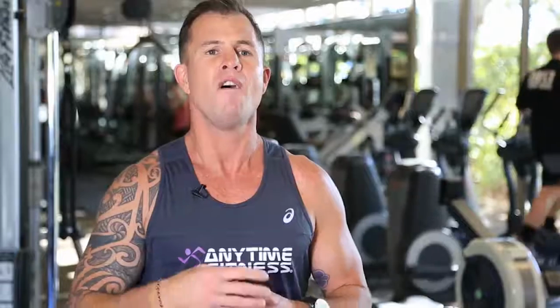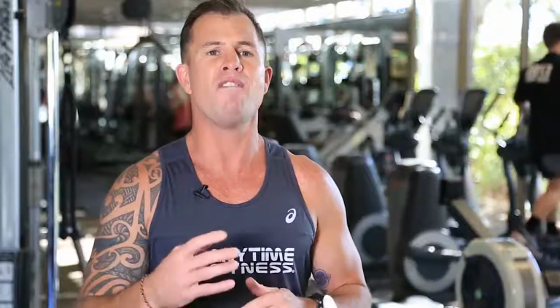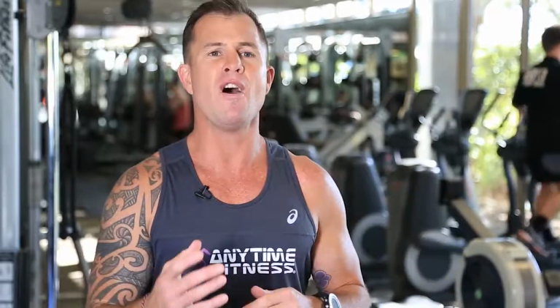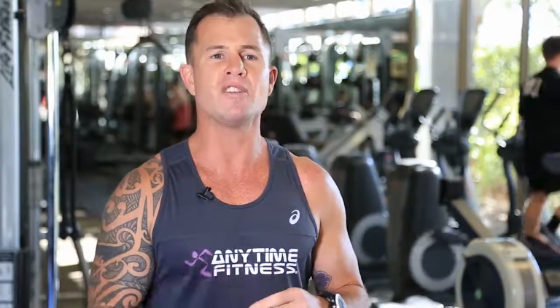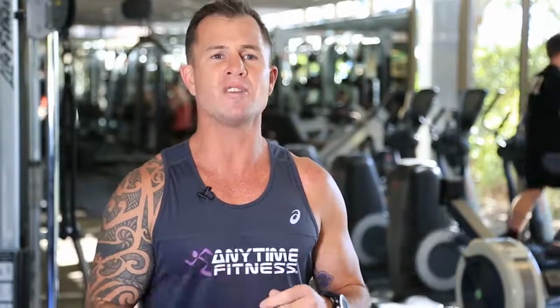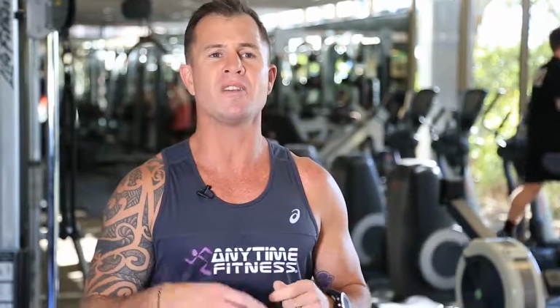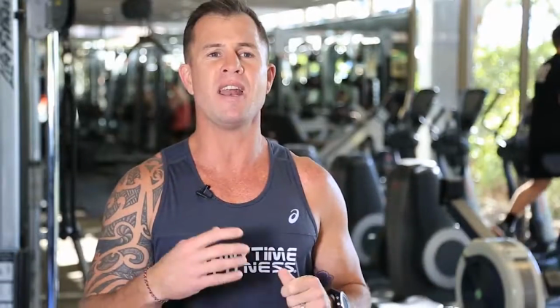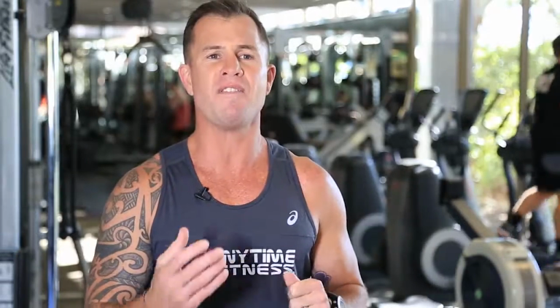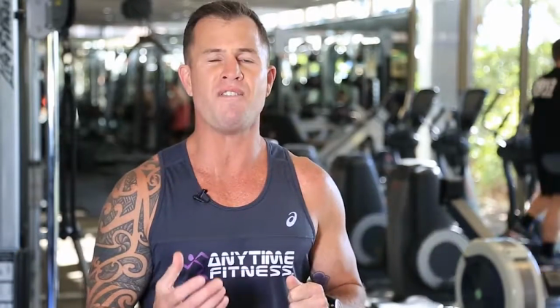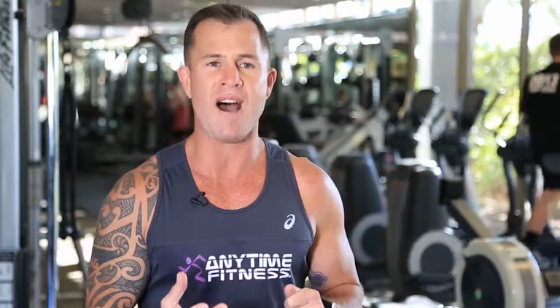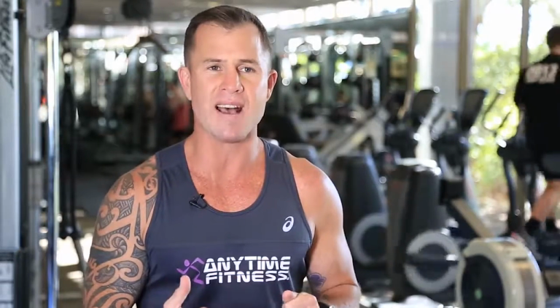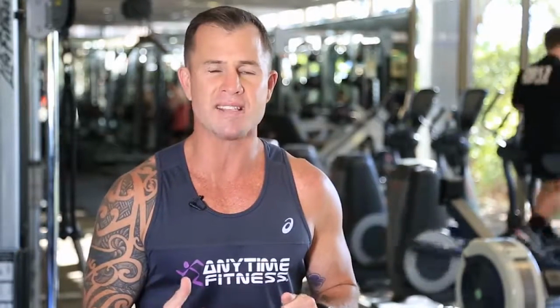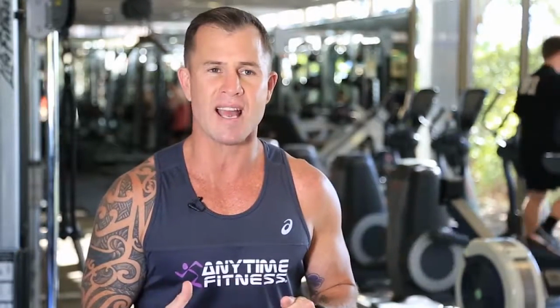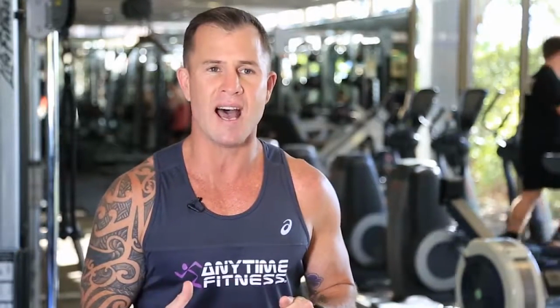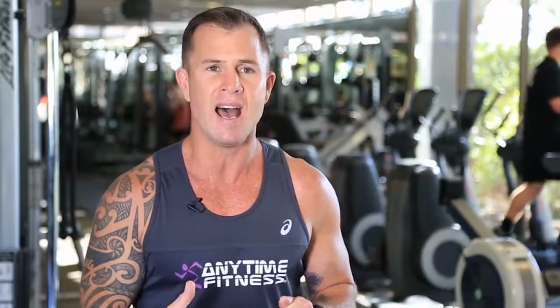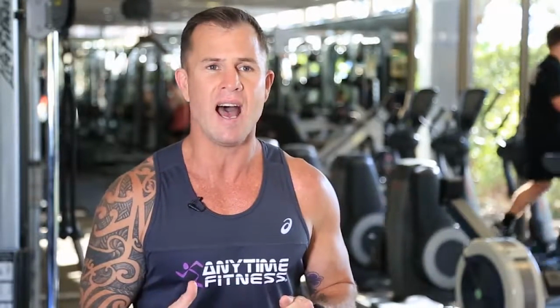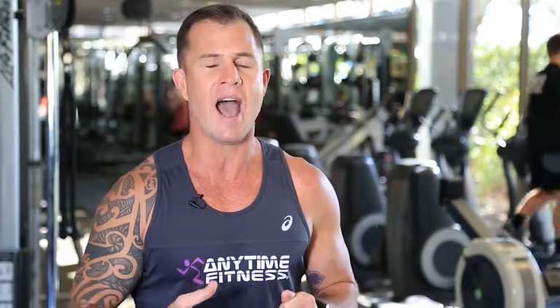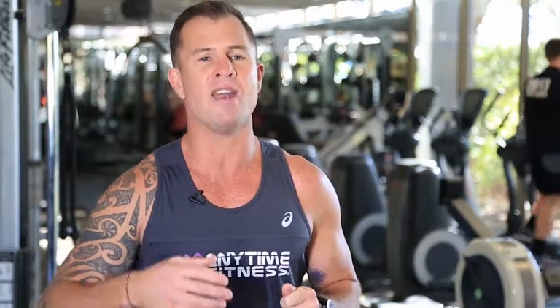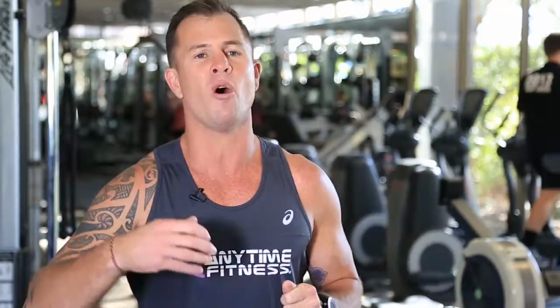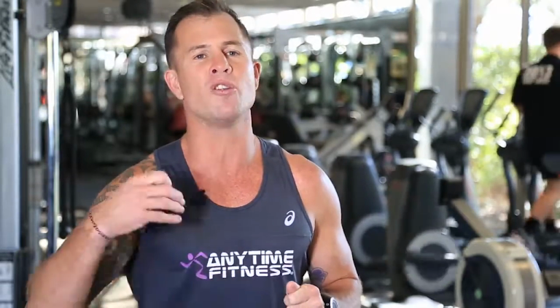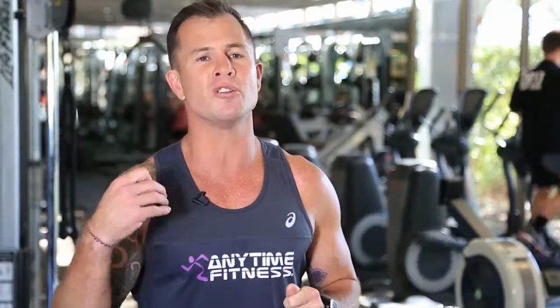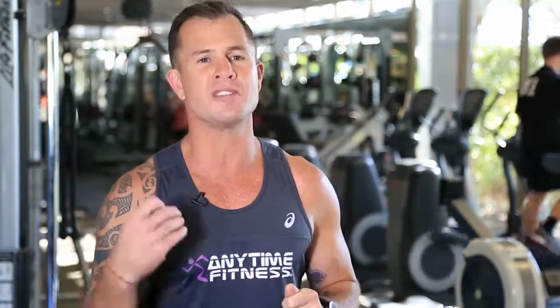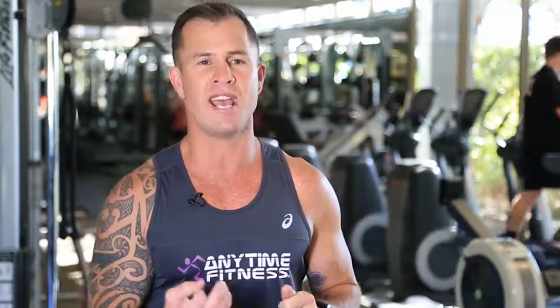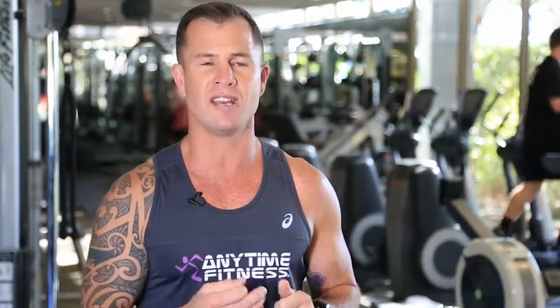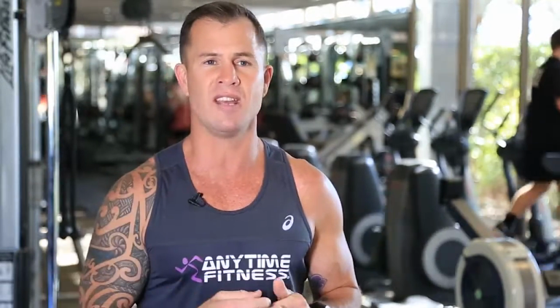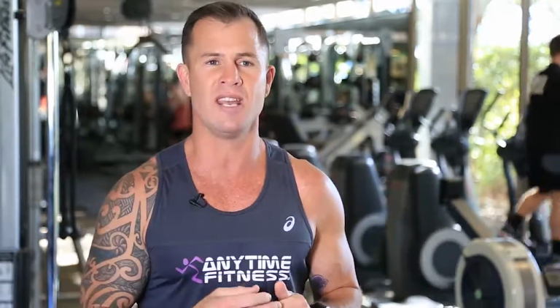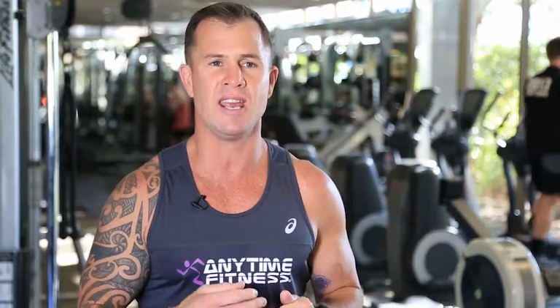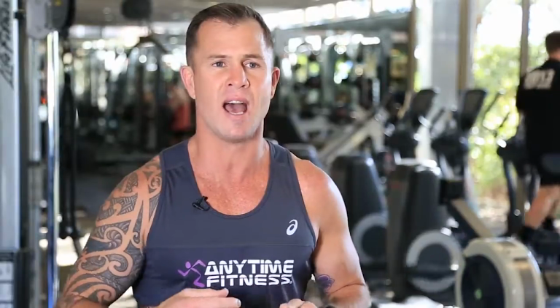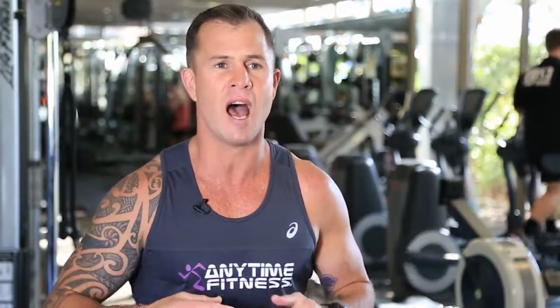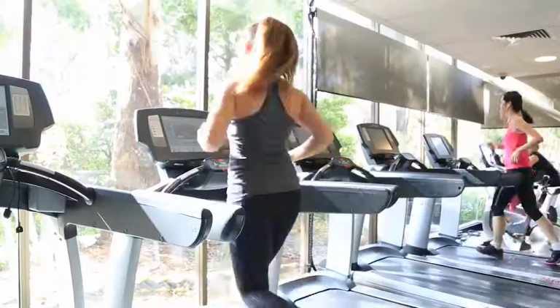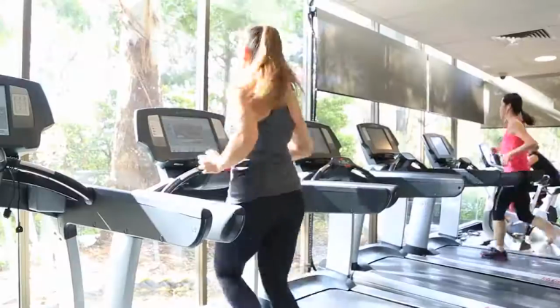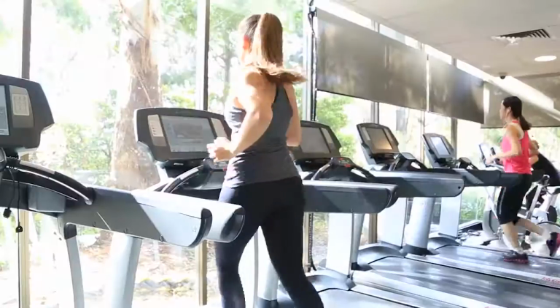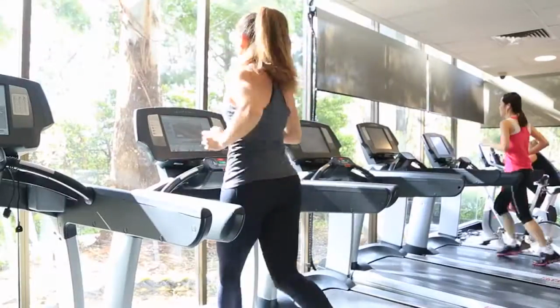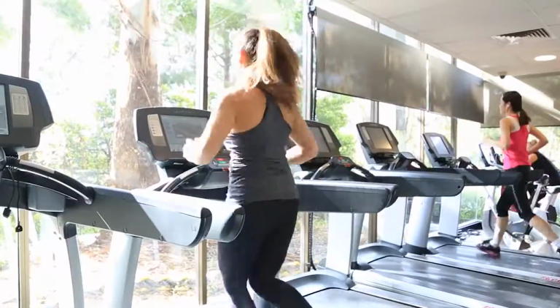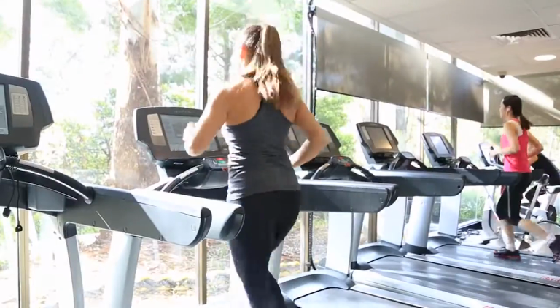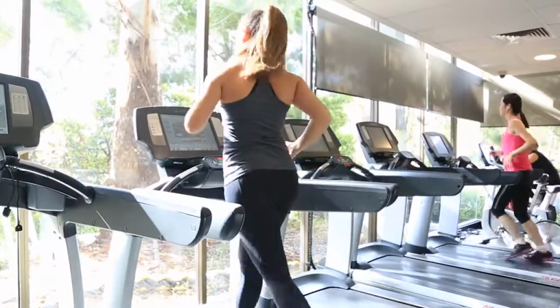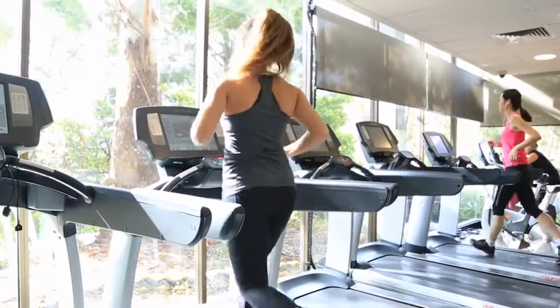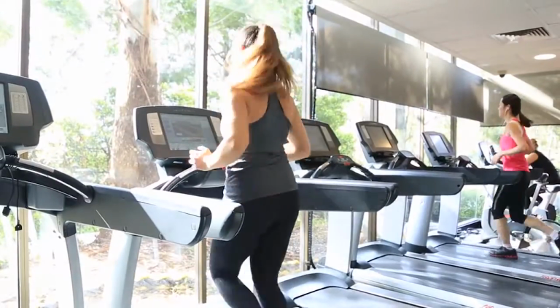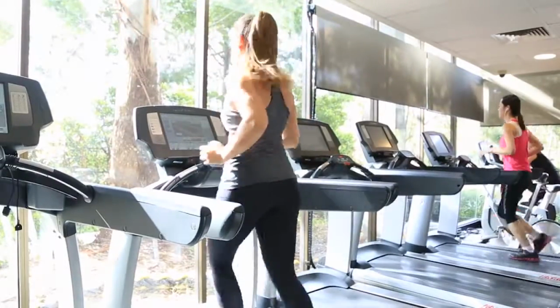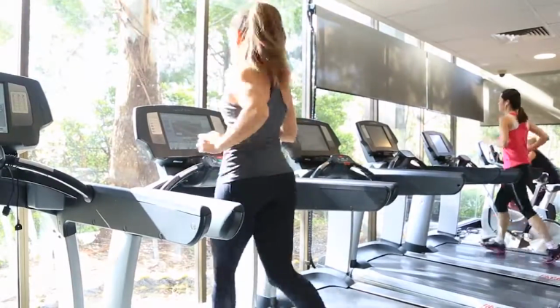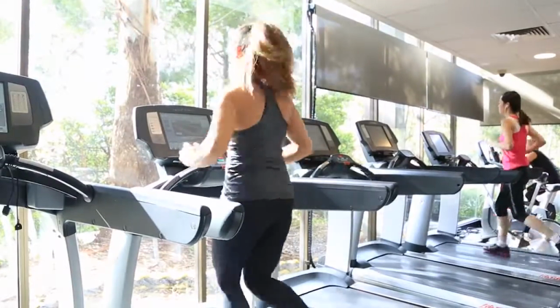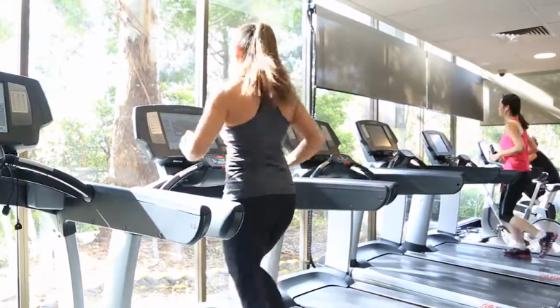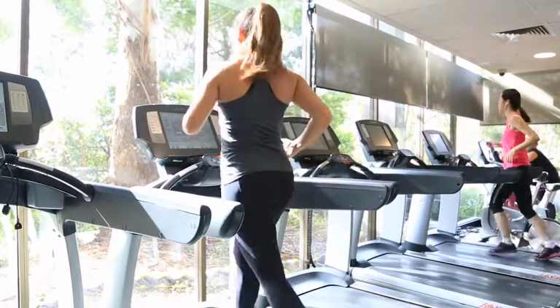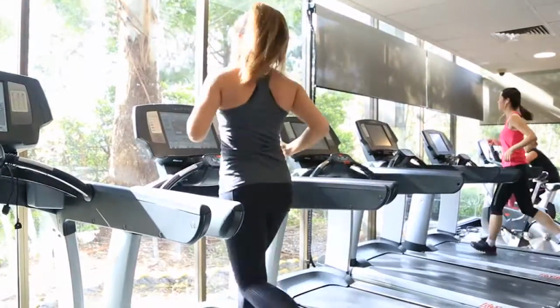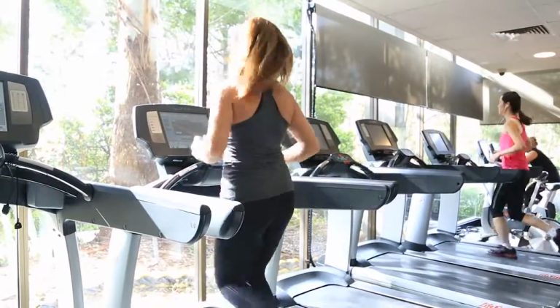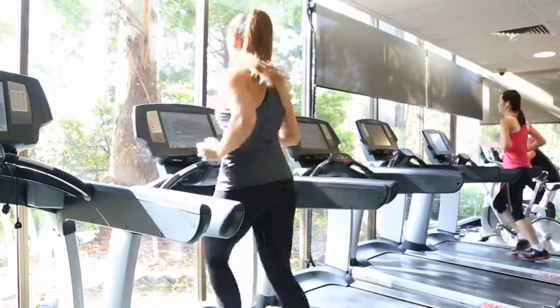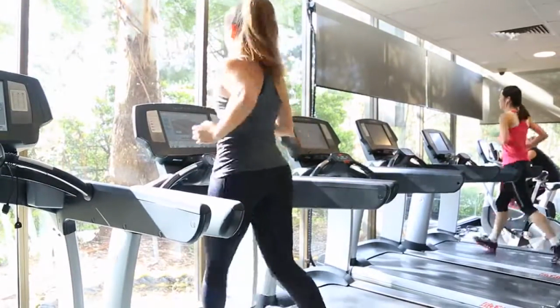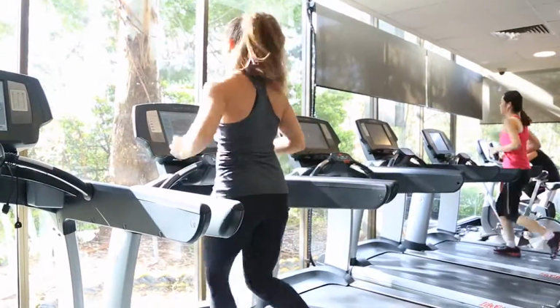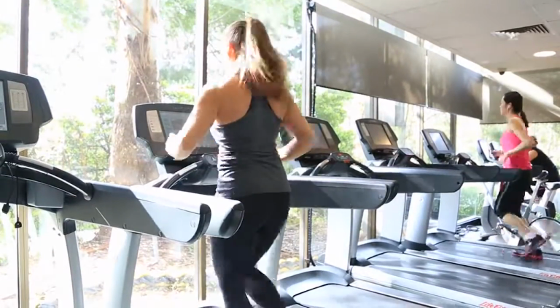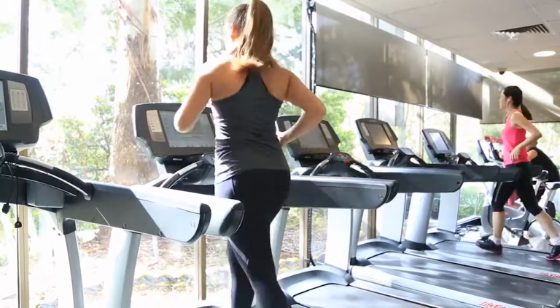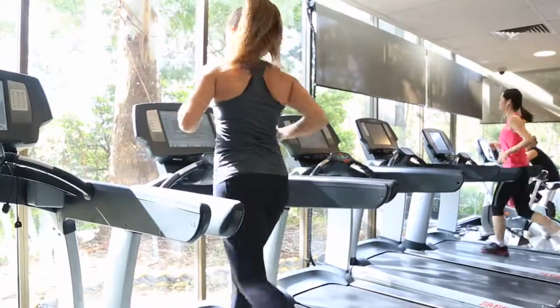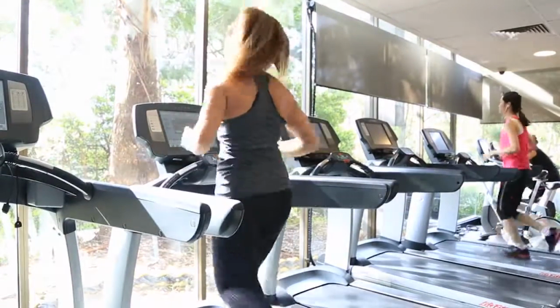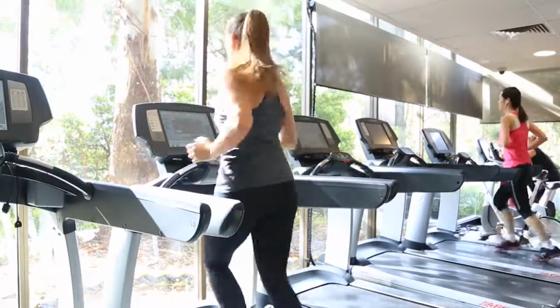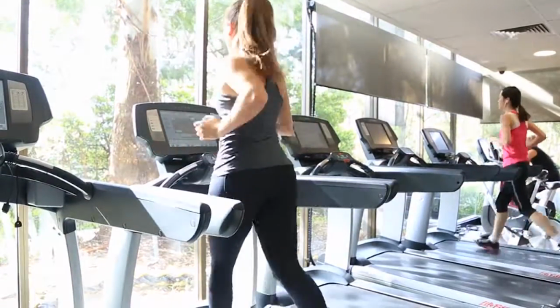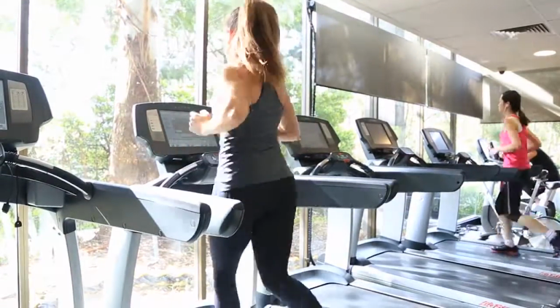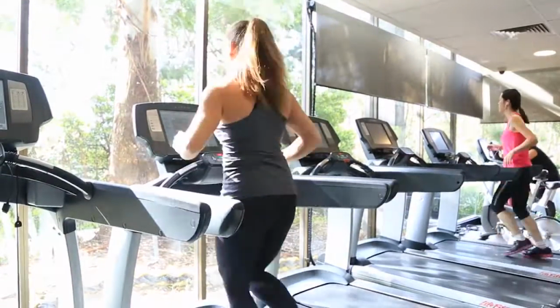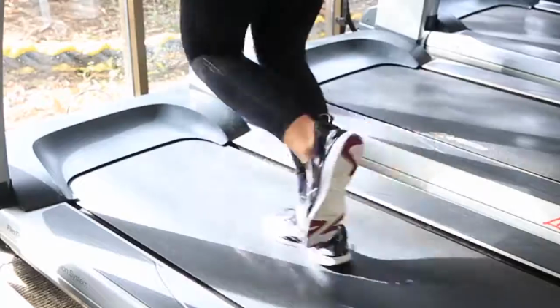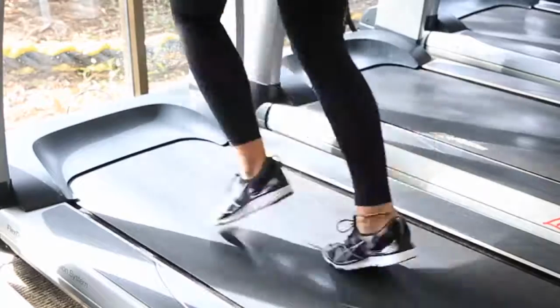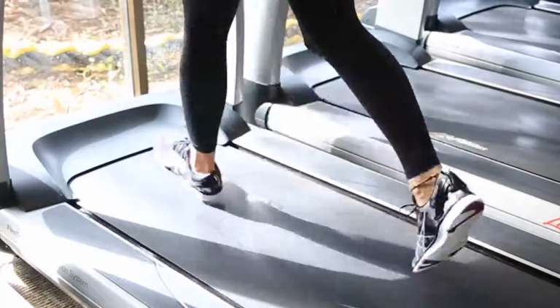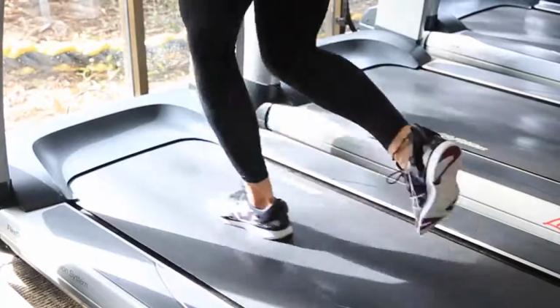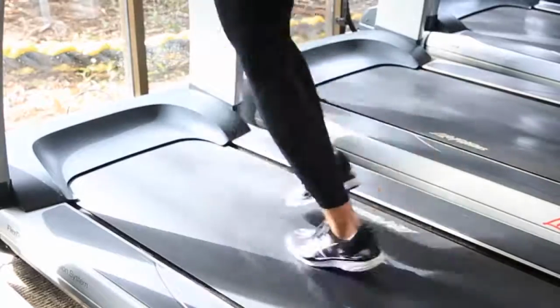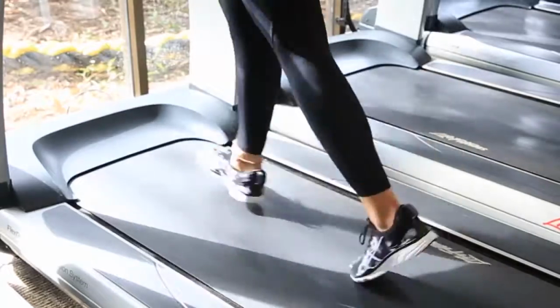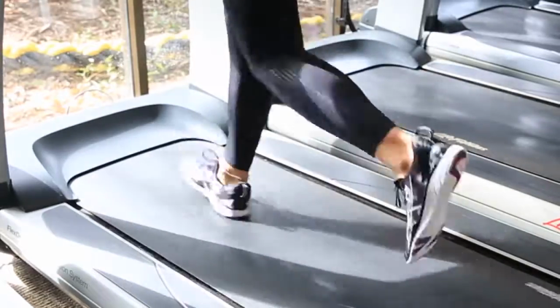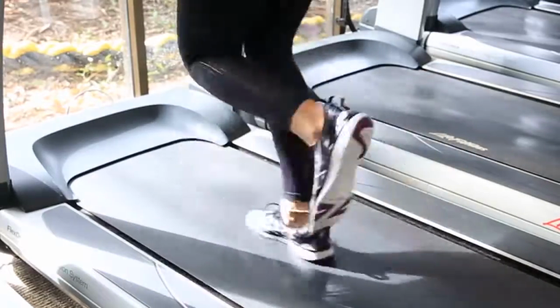Focus on getting faster and on your technique here. A tall body, hips and abs braced, and nice long strides.